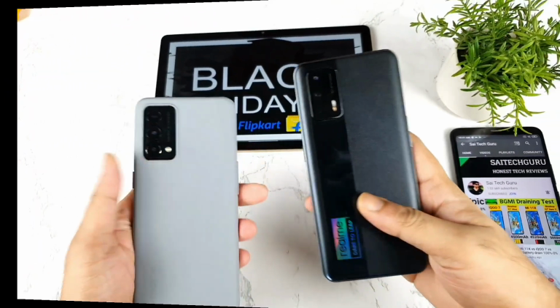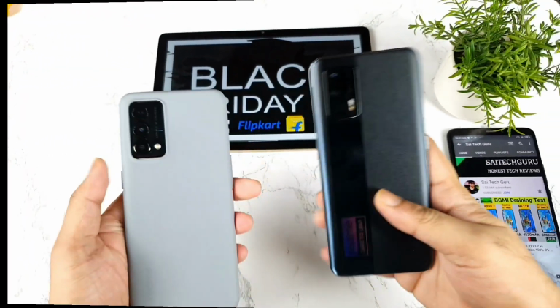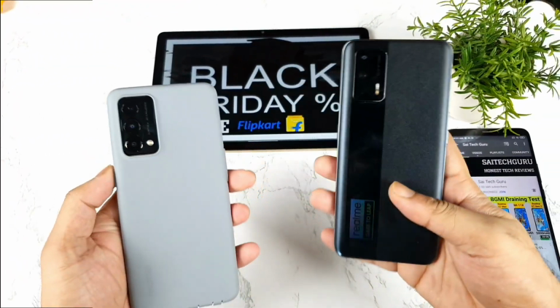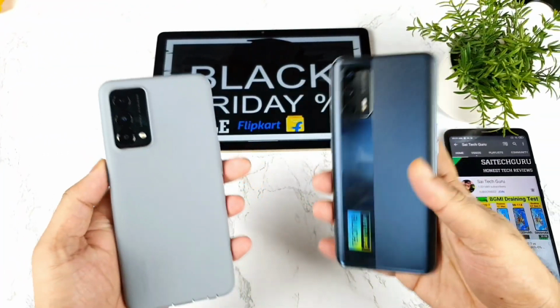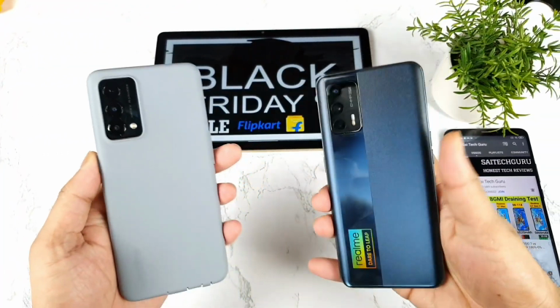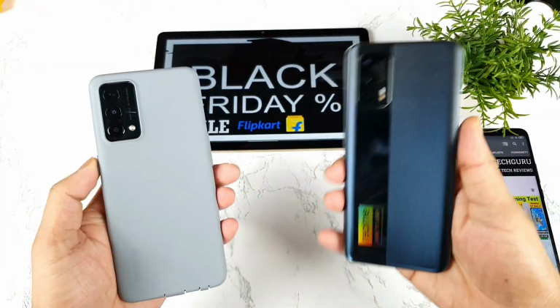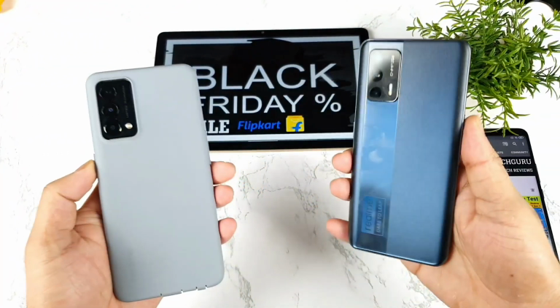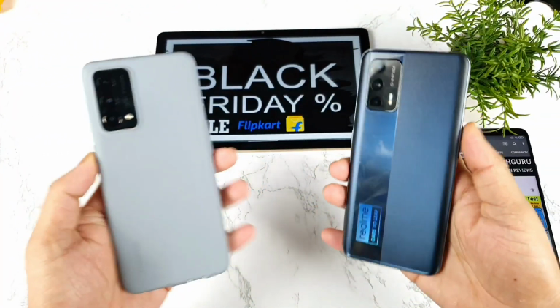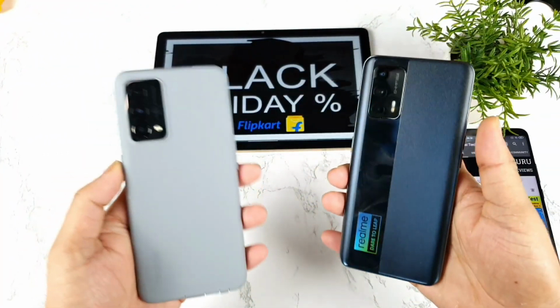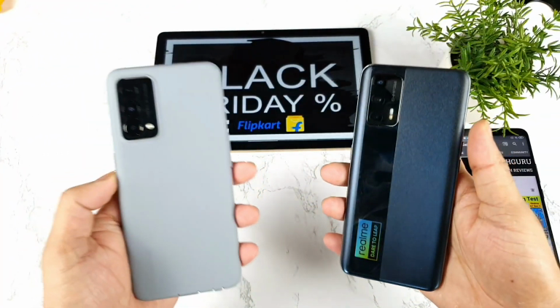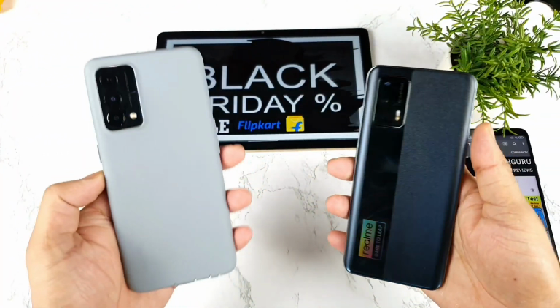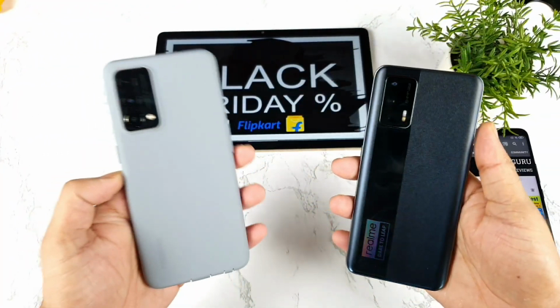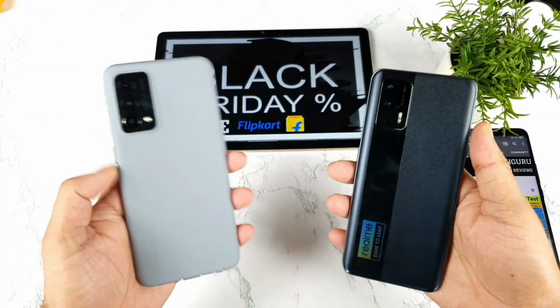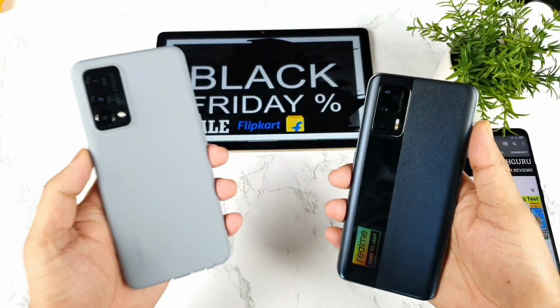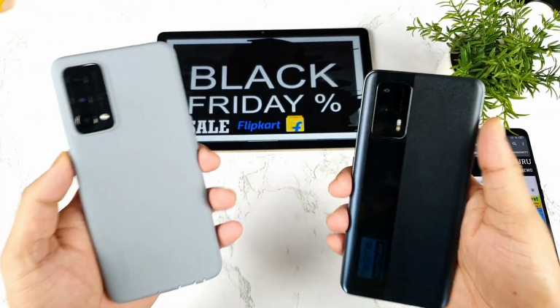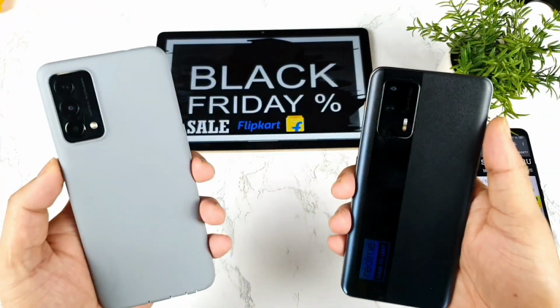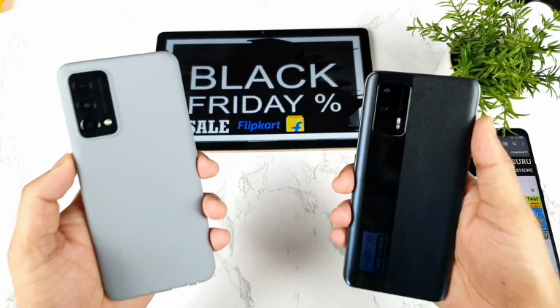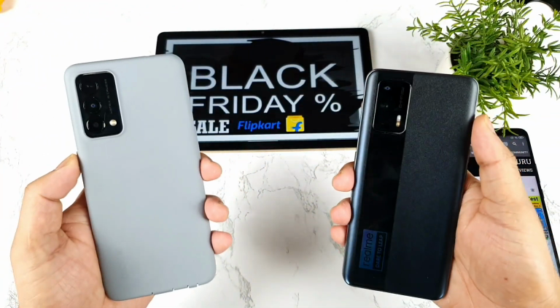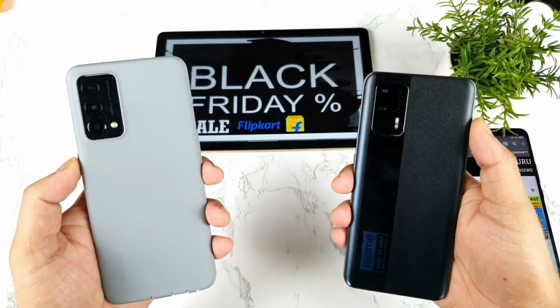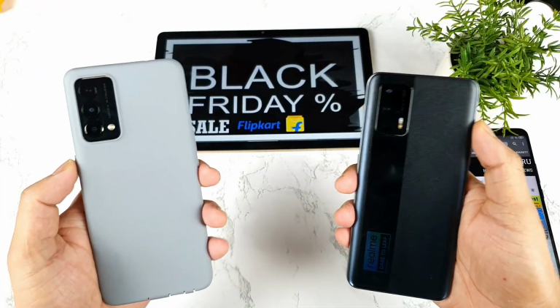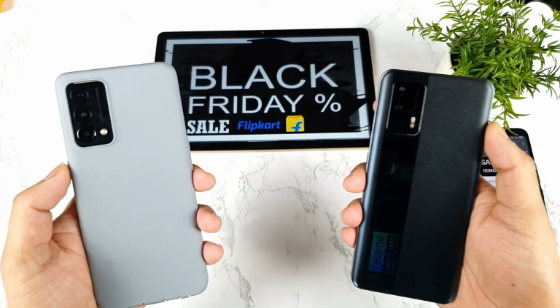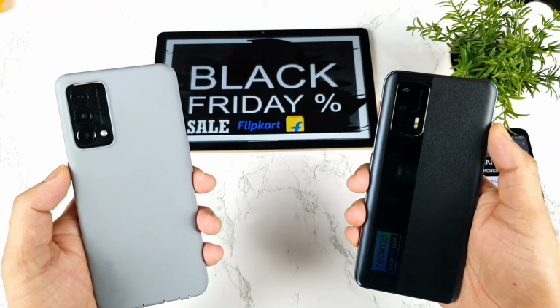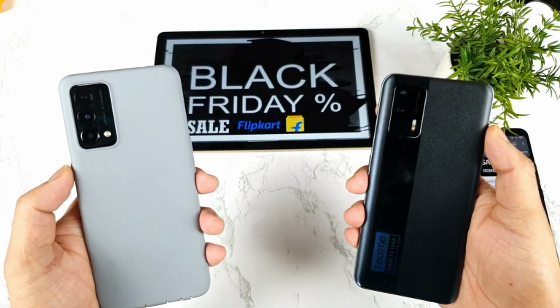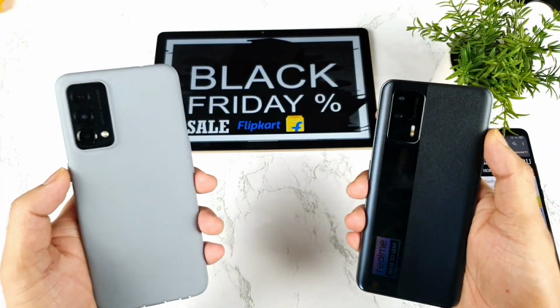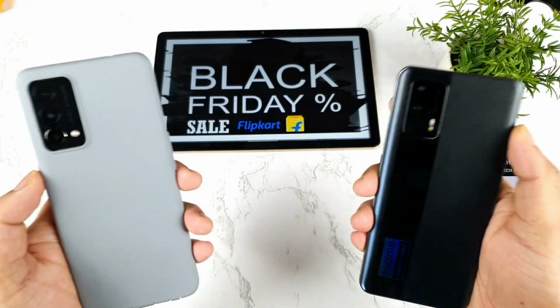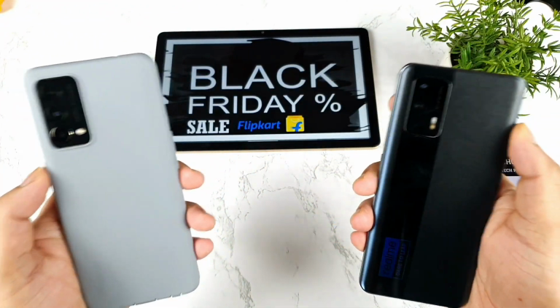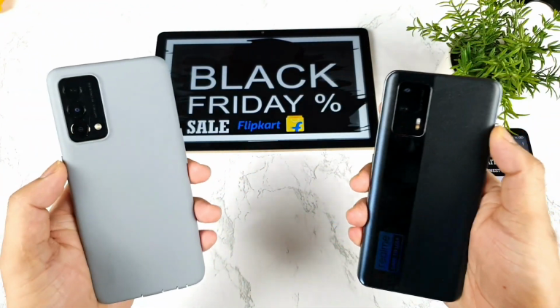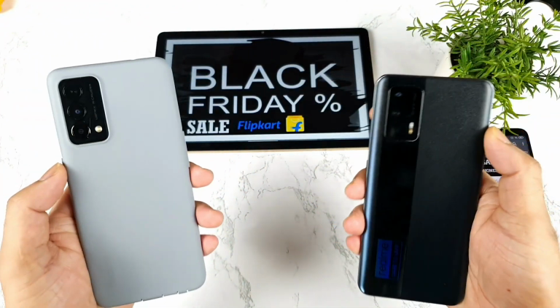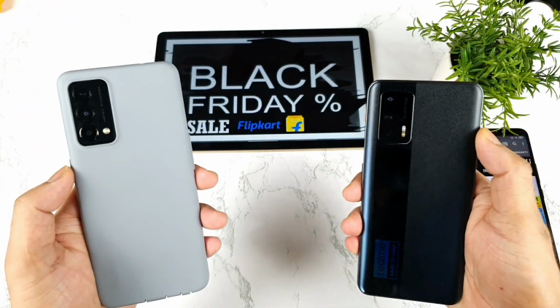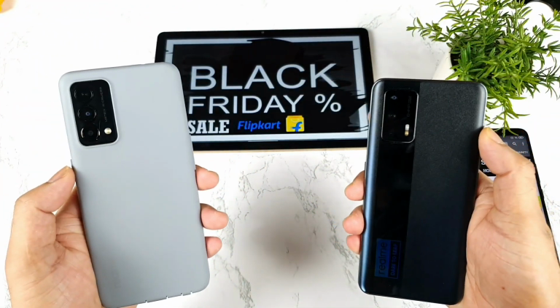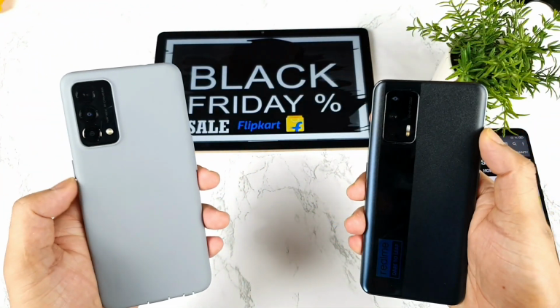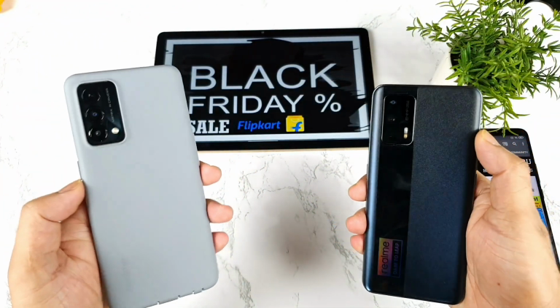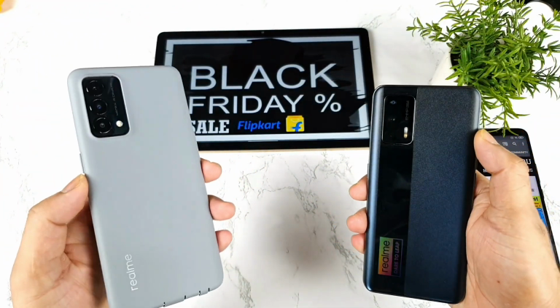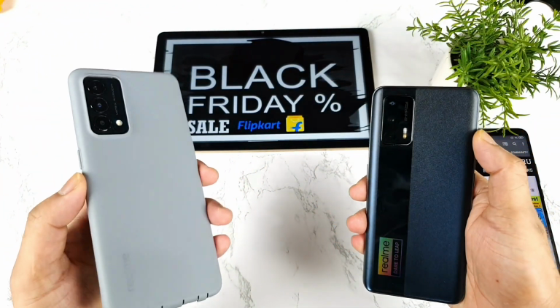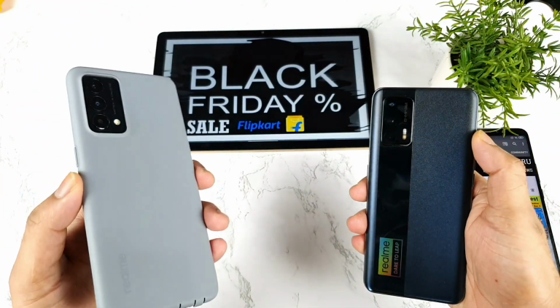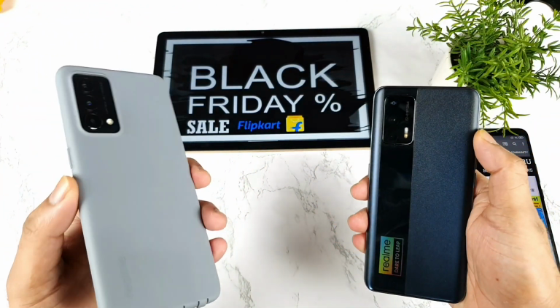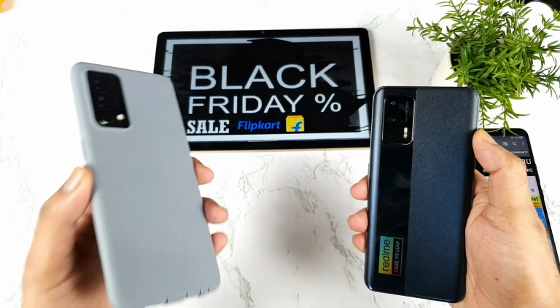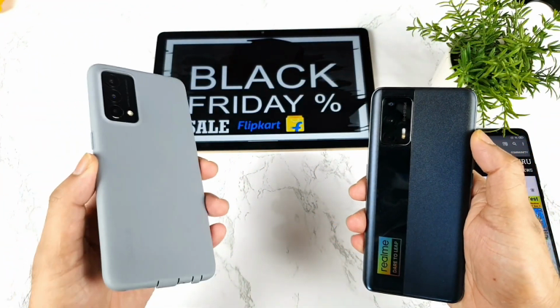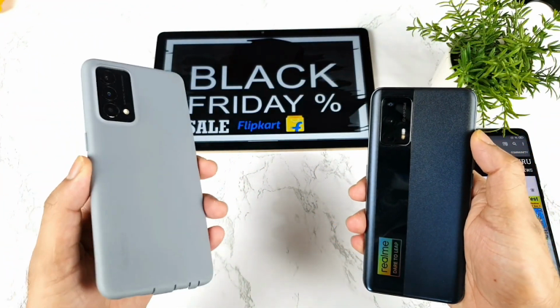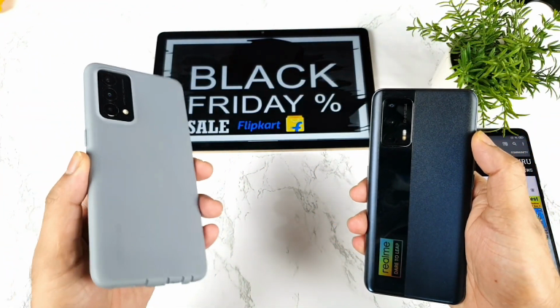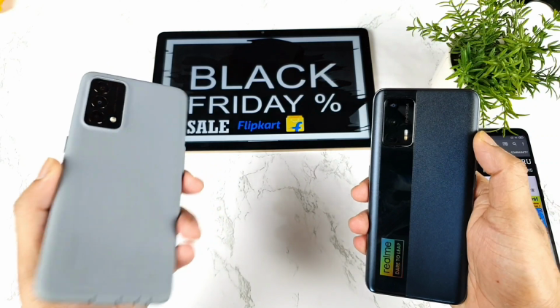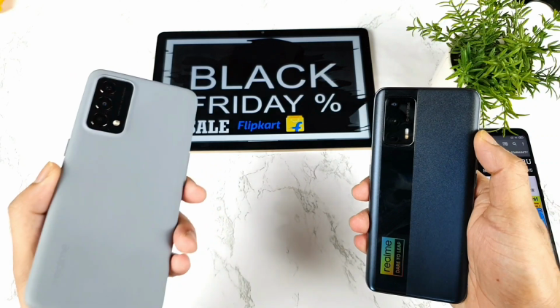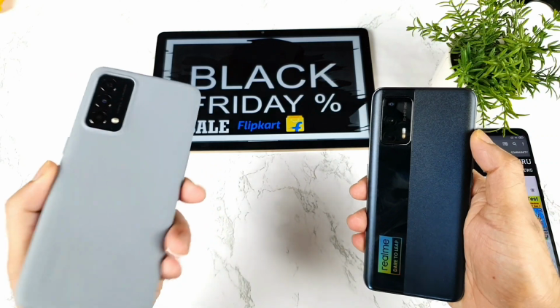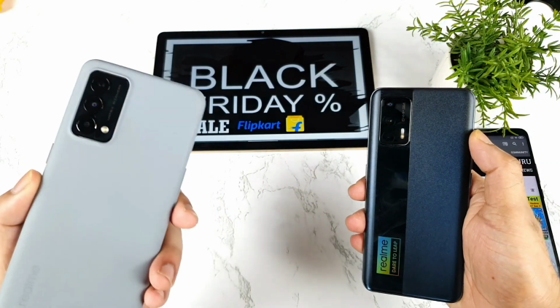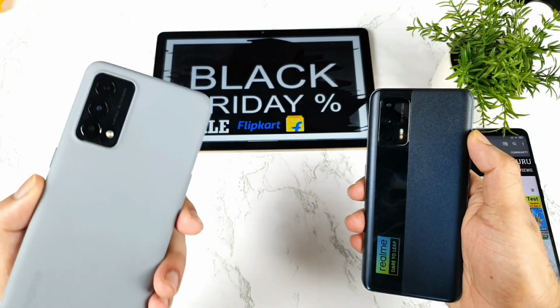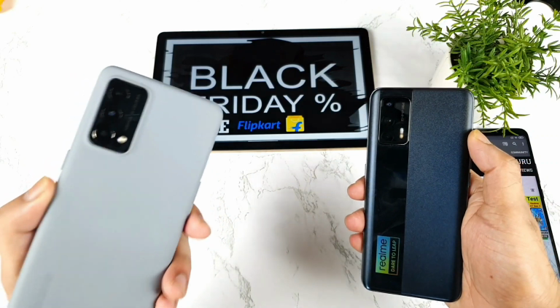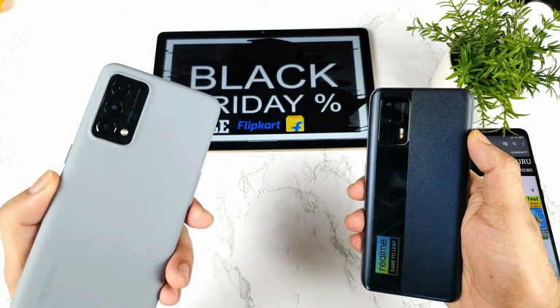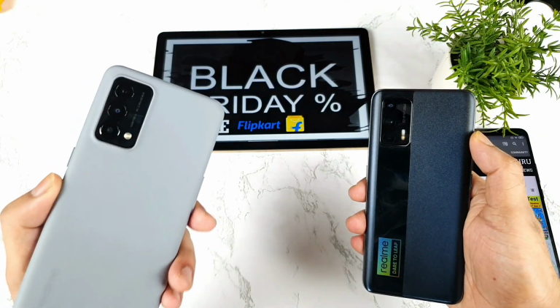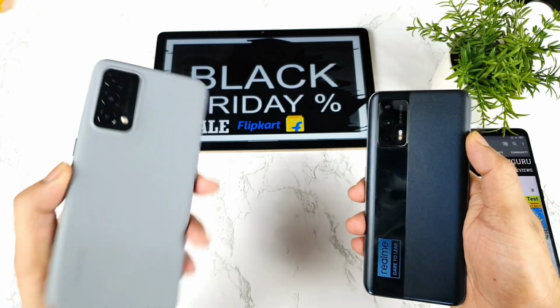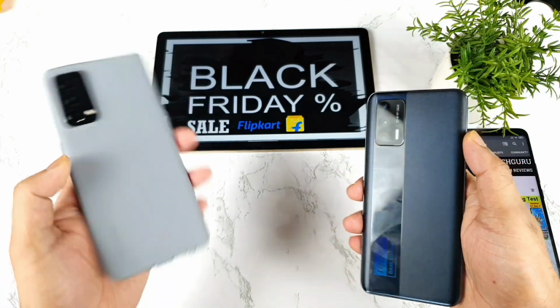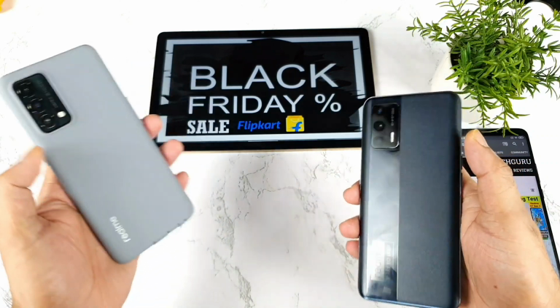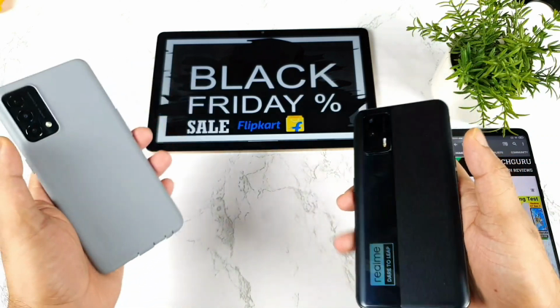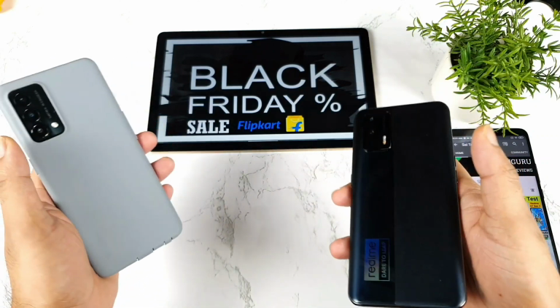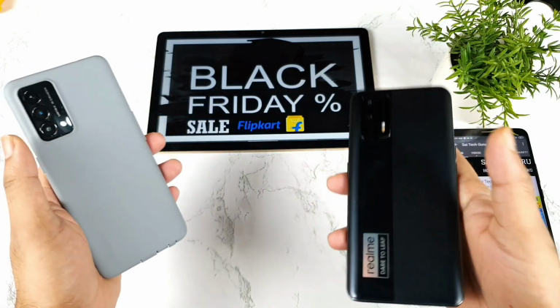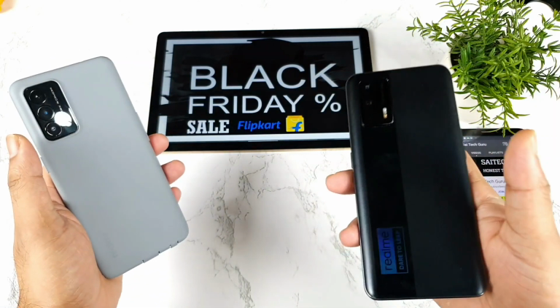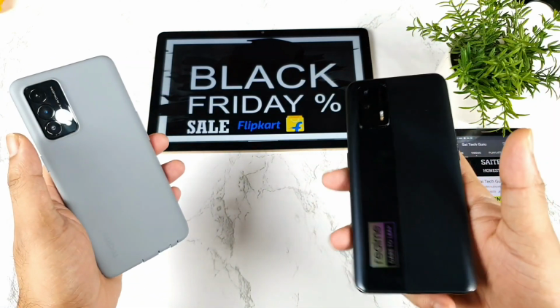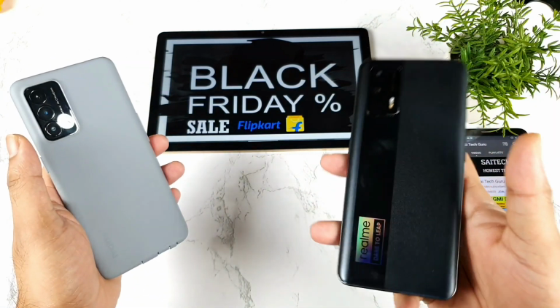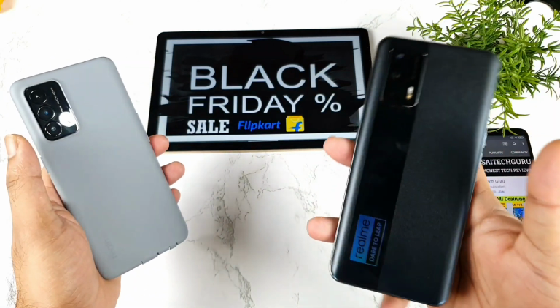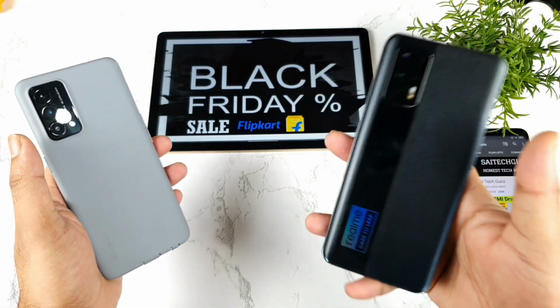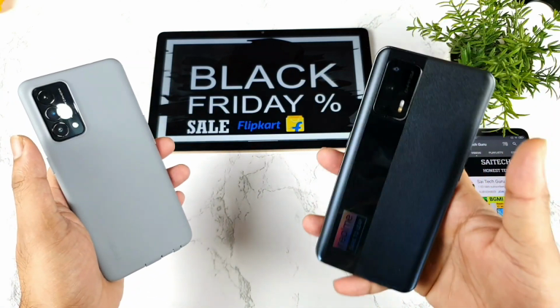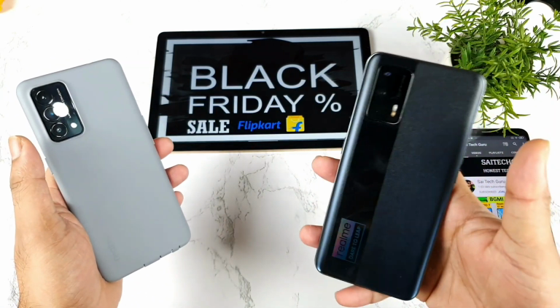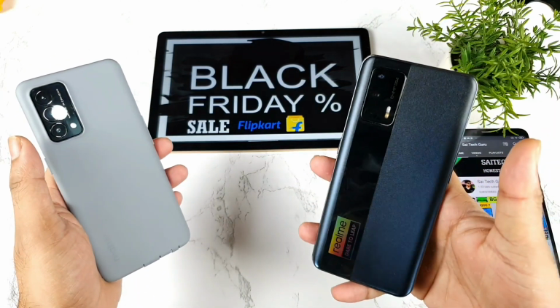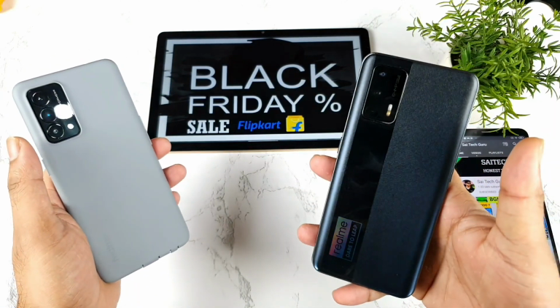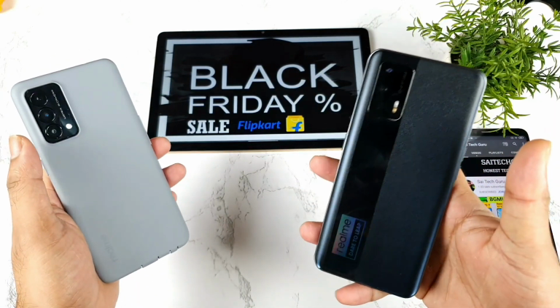Hi friends, welcome back to the channel SciJekker. In this video I am going to compare the Realme GT Master Edition versus the Realme X and Max.